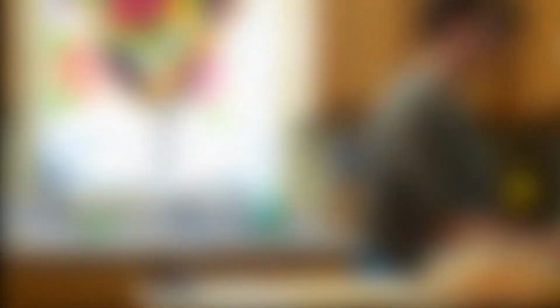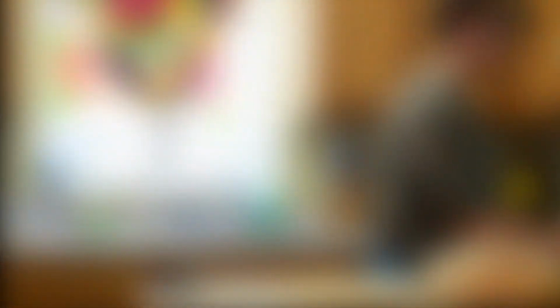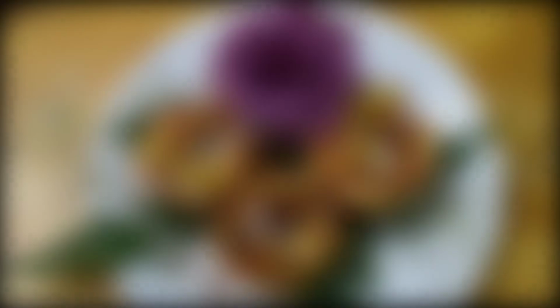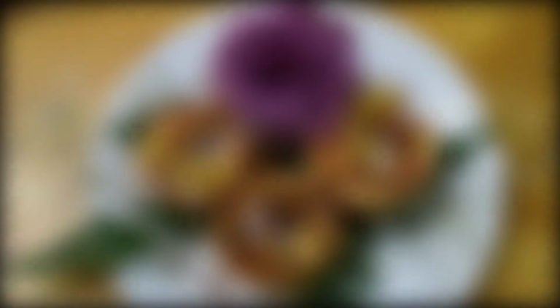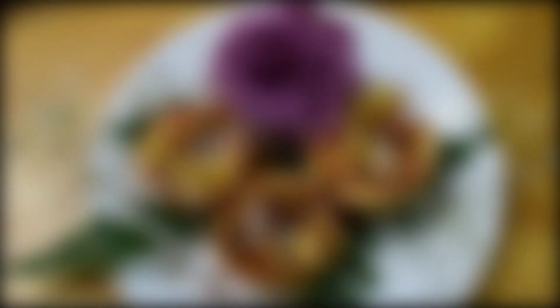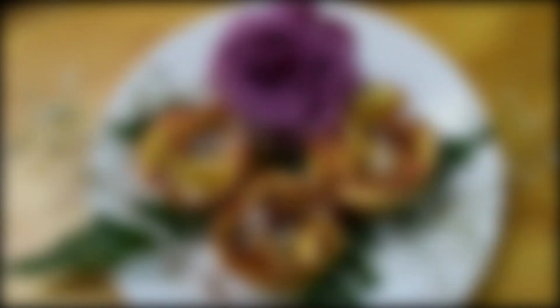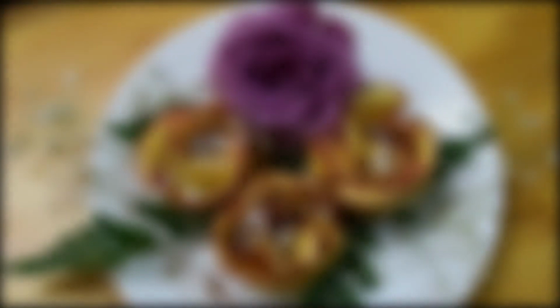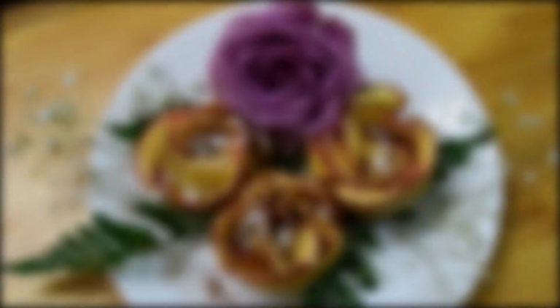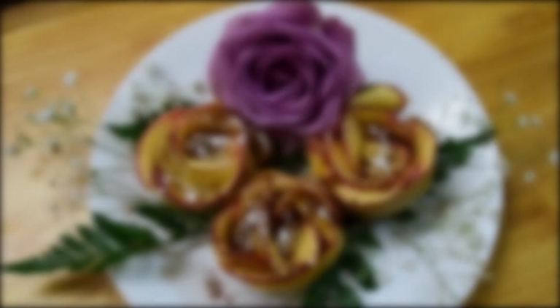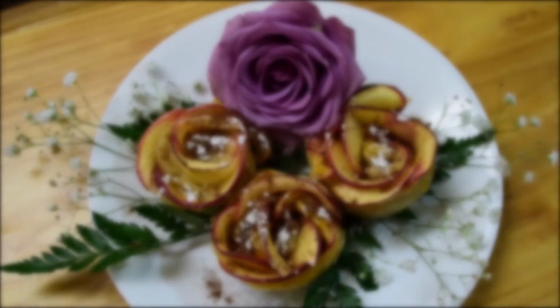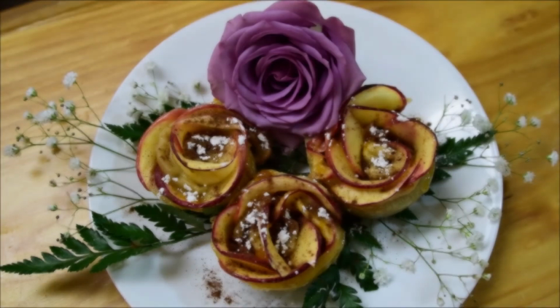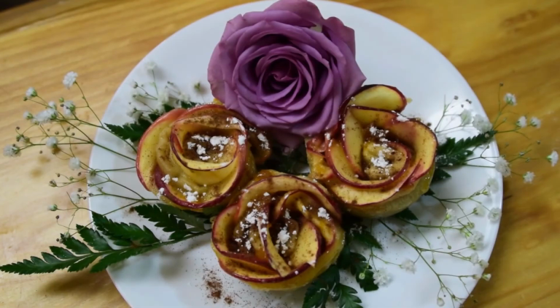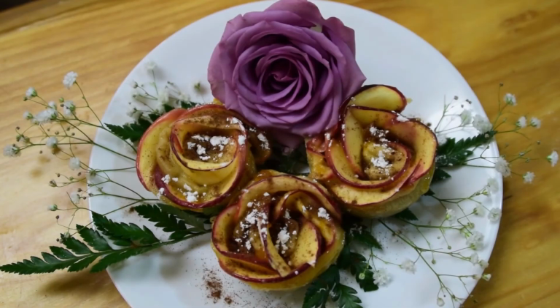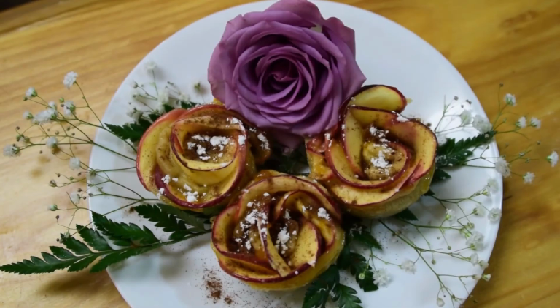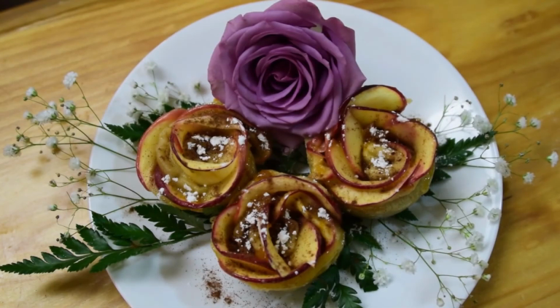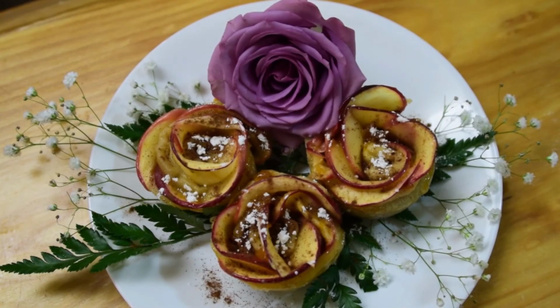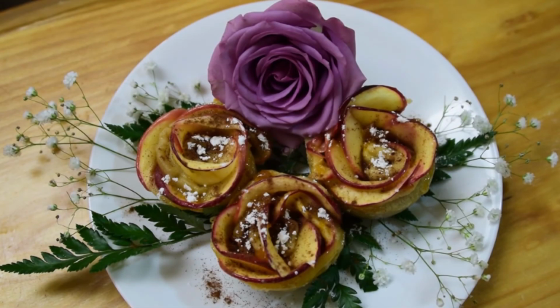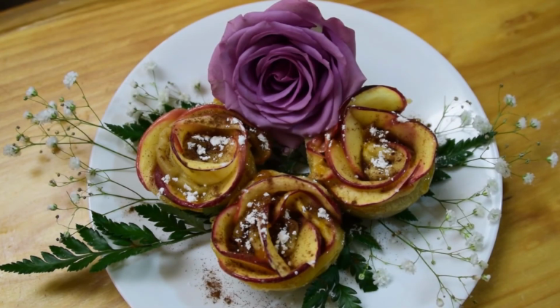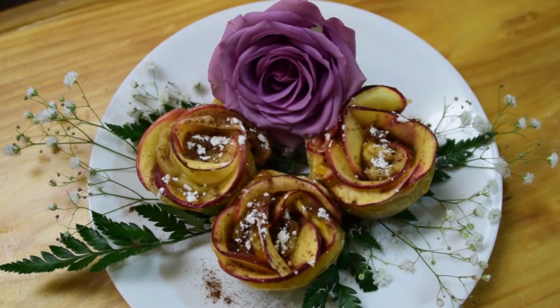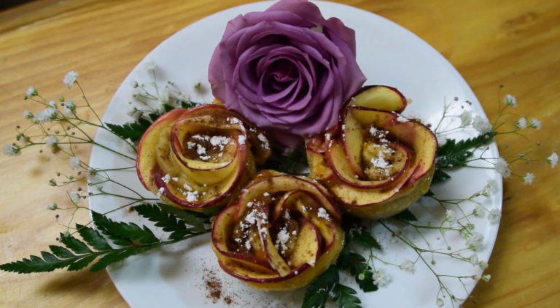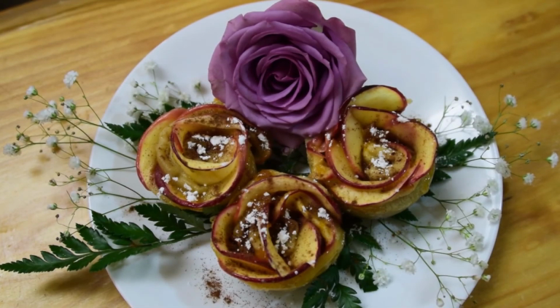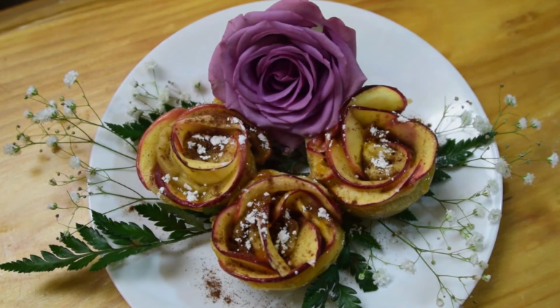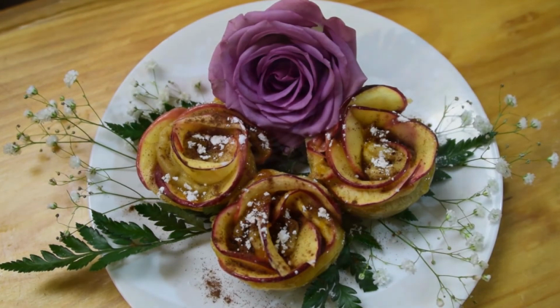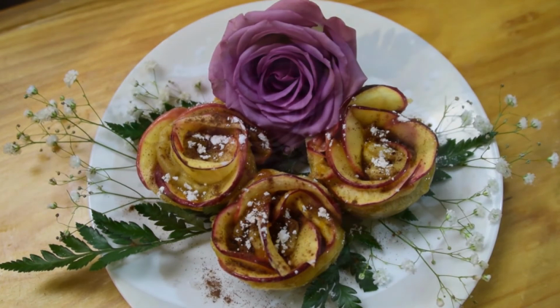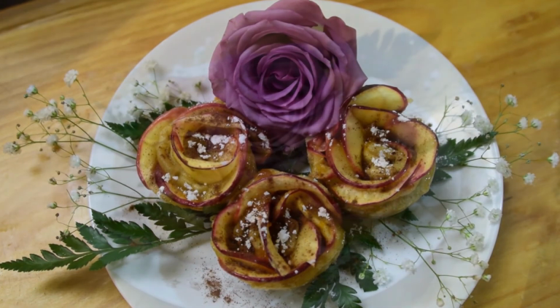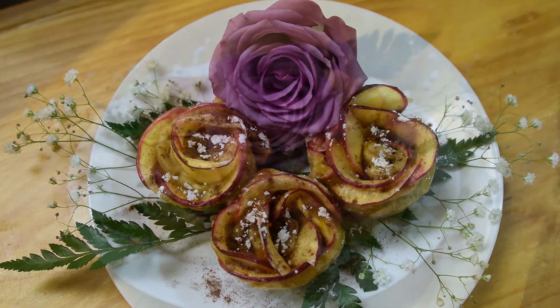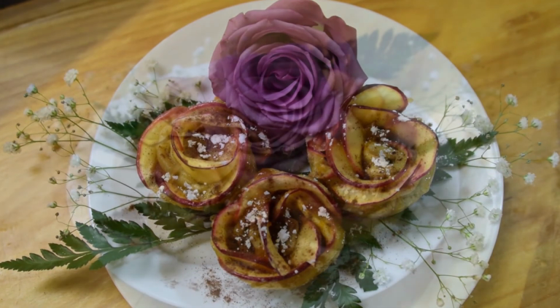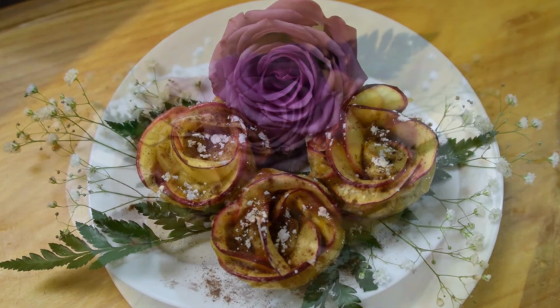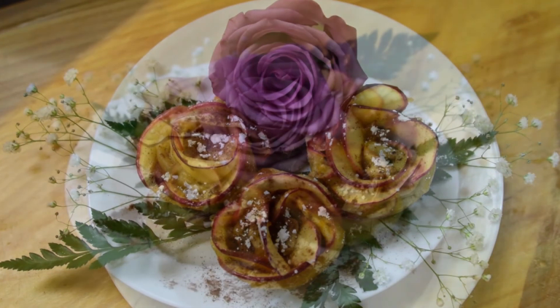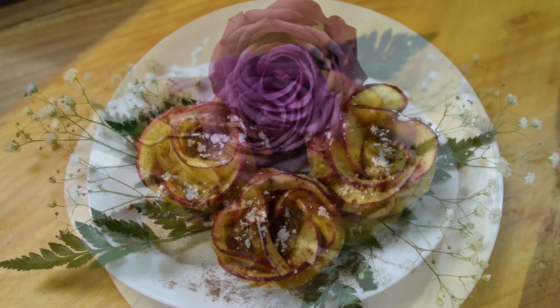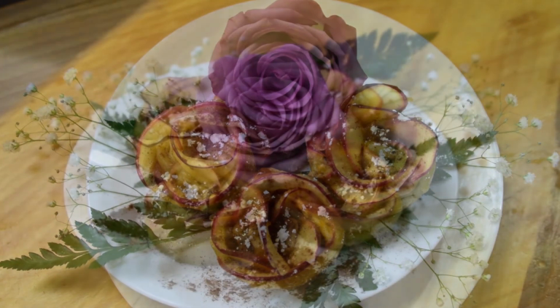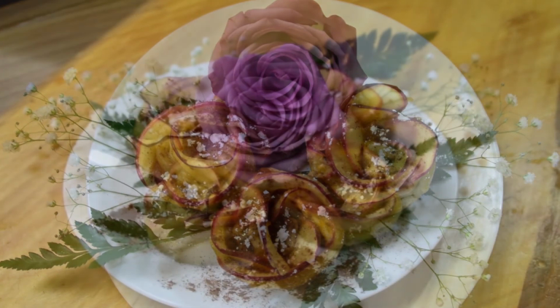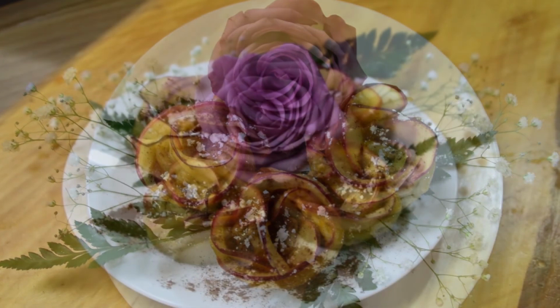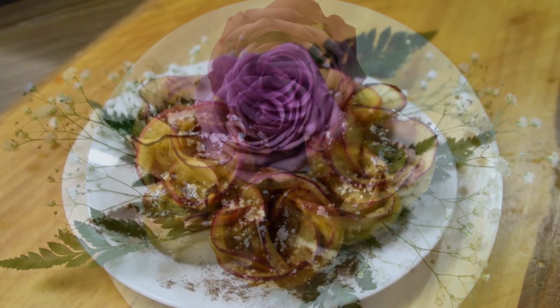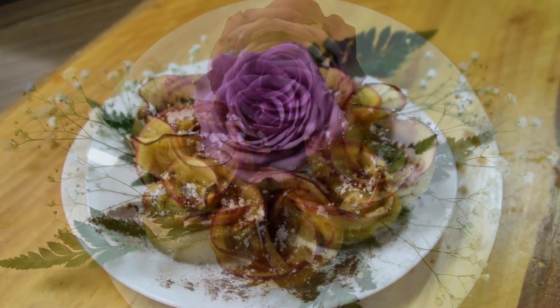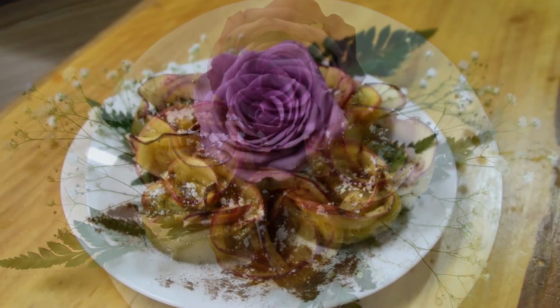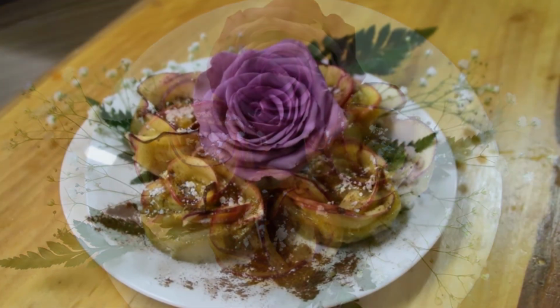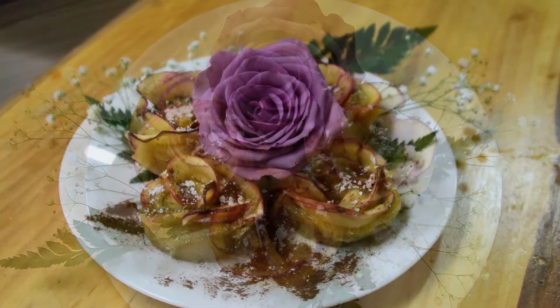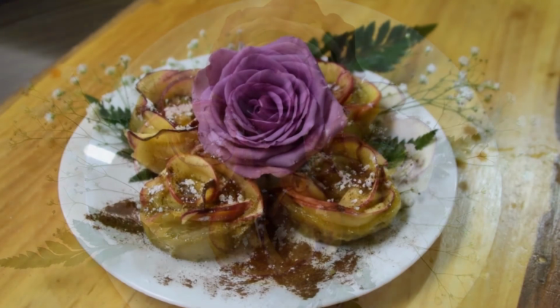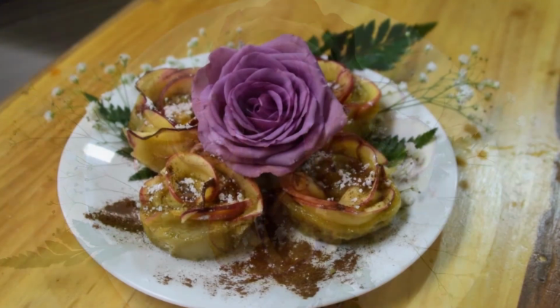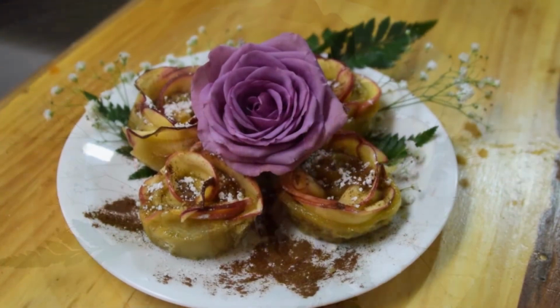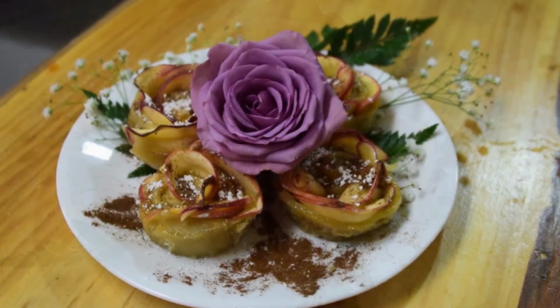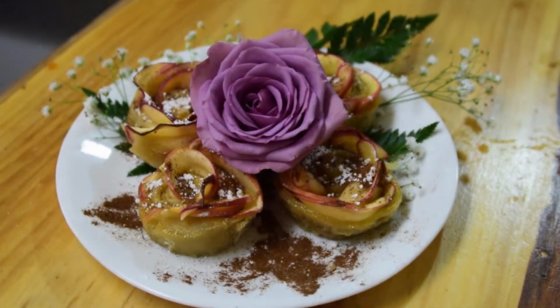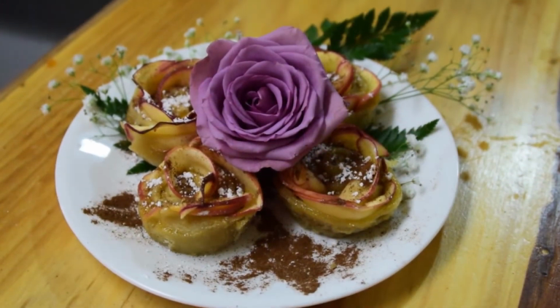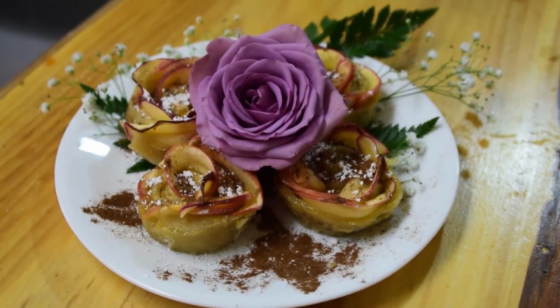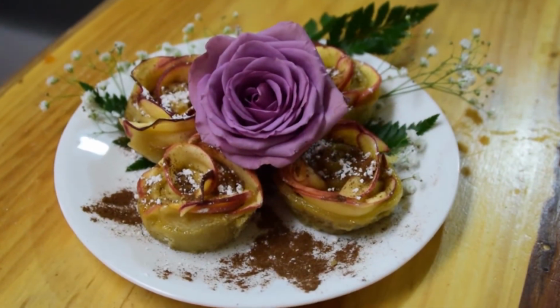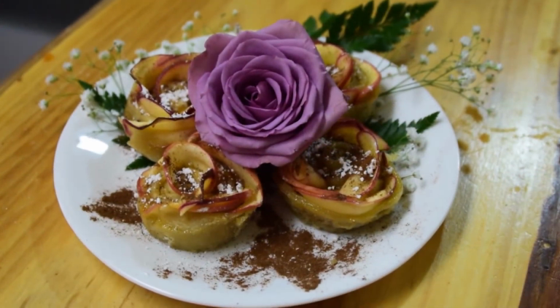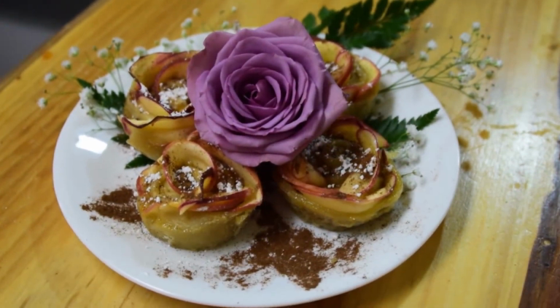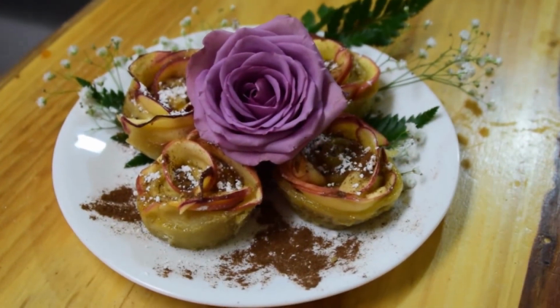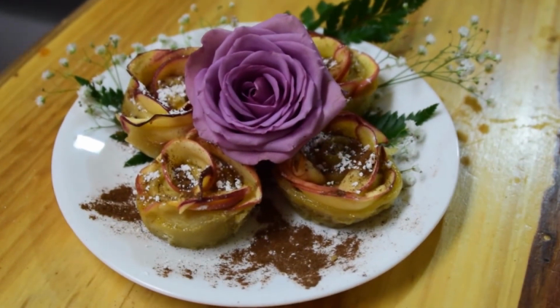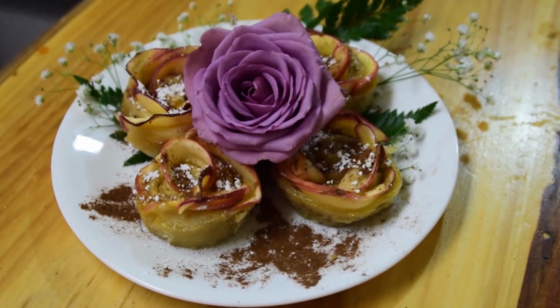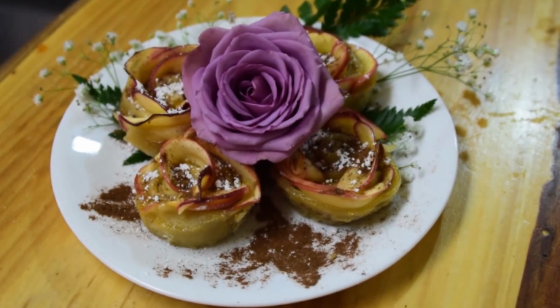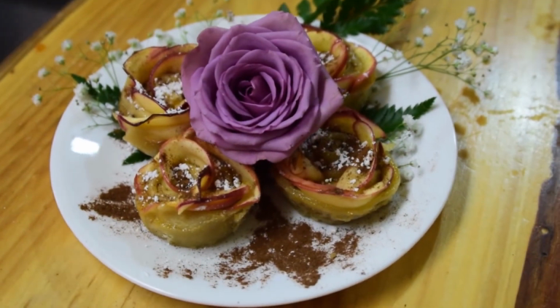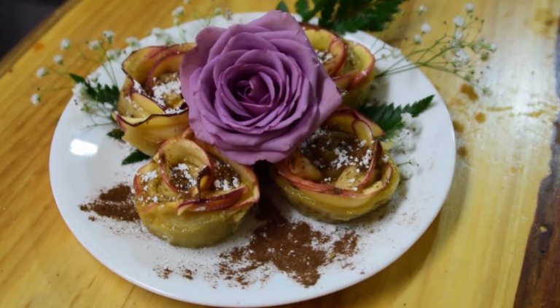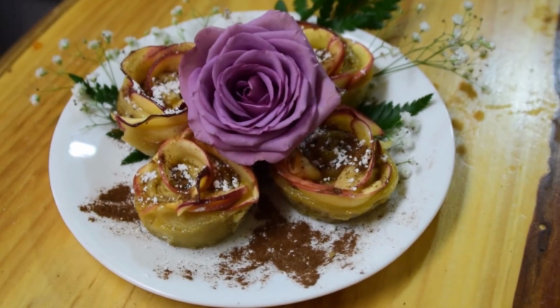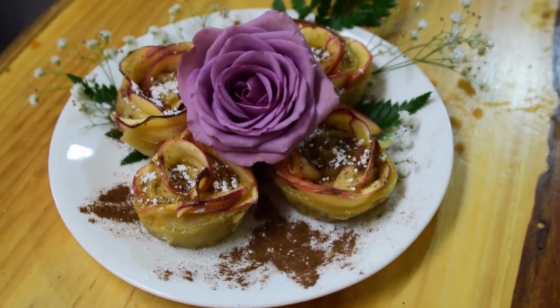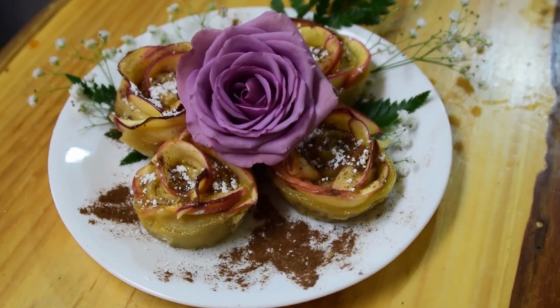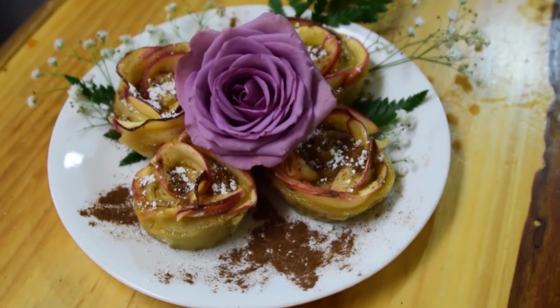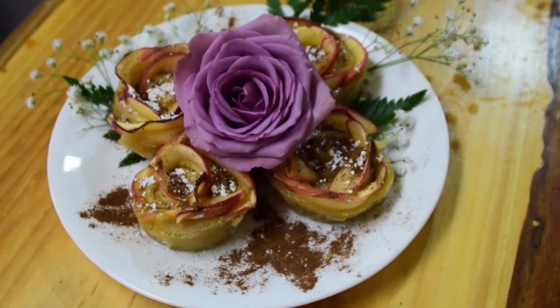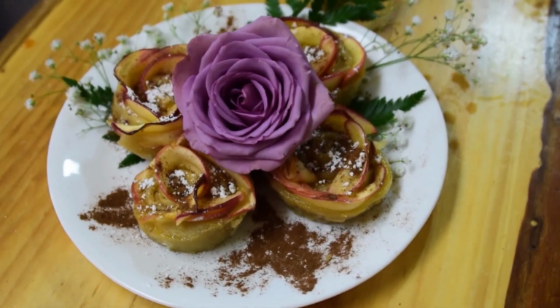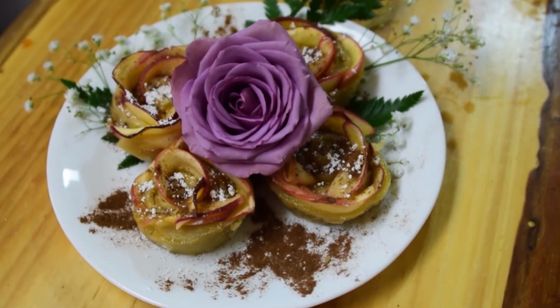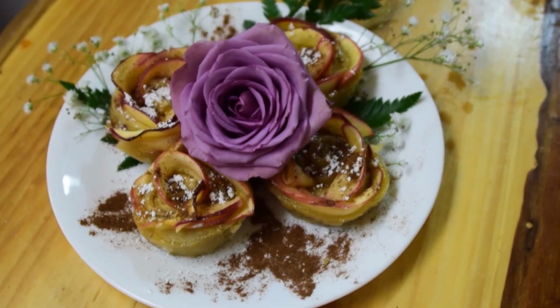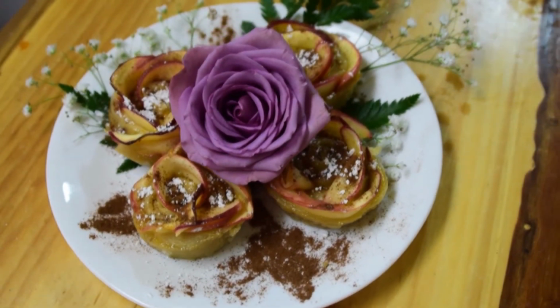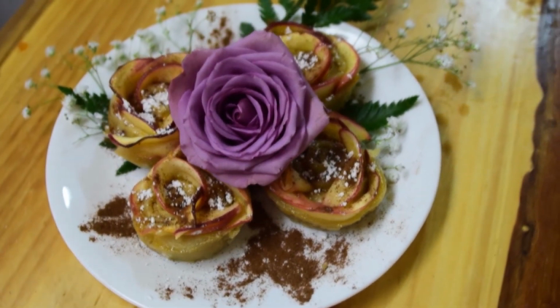Once you take them out of the oven, let them cool for about 5 to 6 minutes, then sprinkle a little bit of powdered sugar and cinnamon on top. And then you're all done.